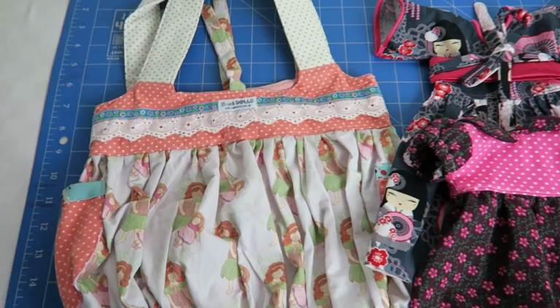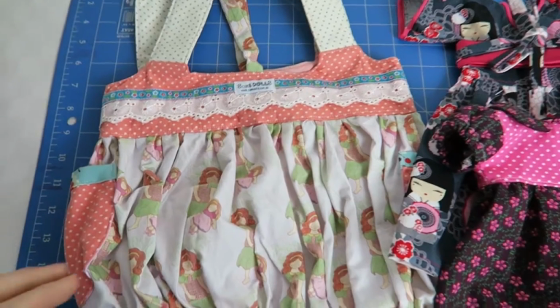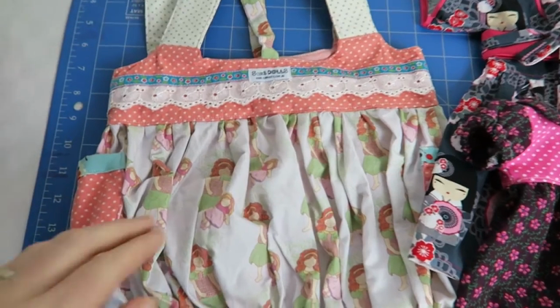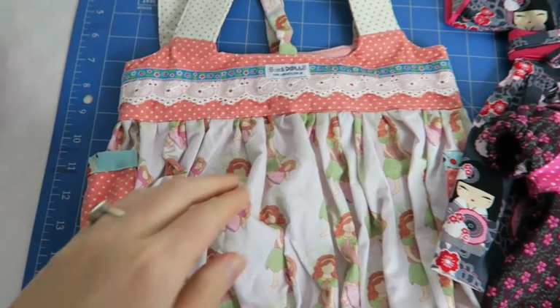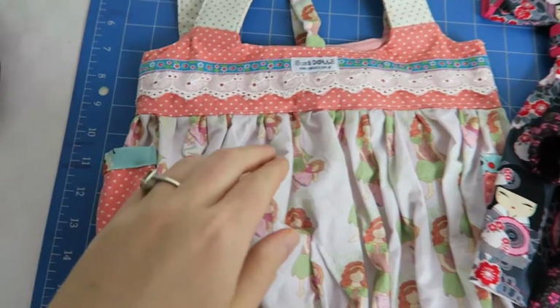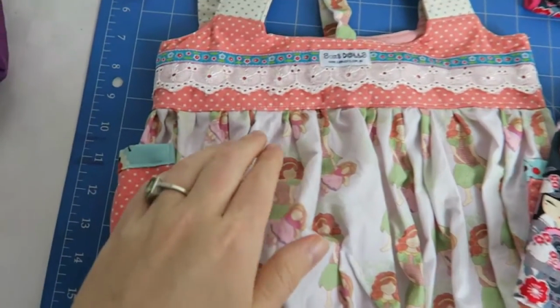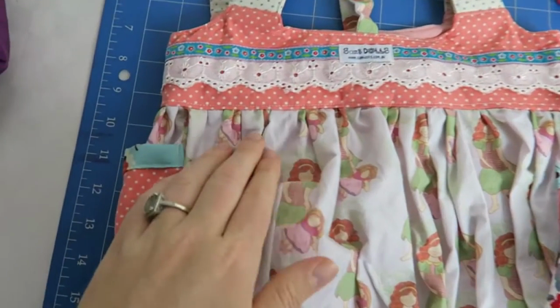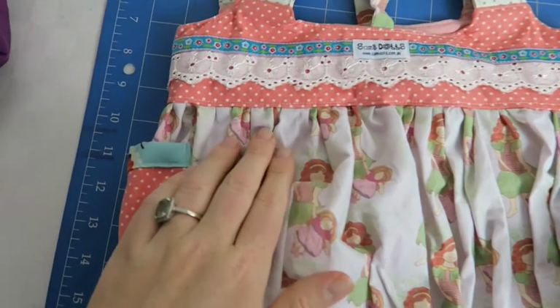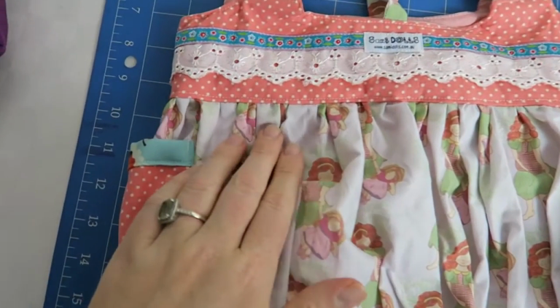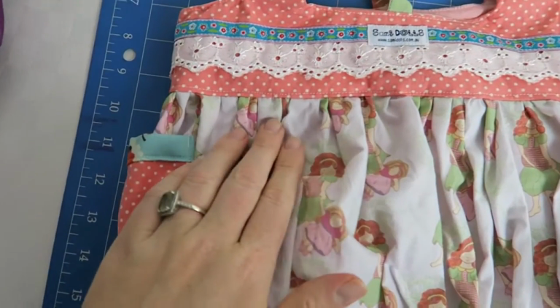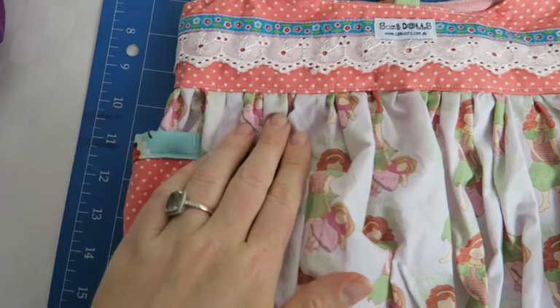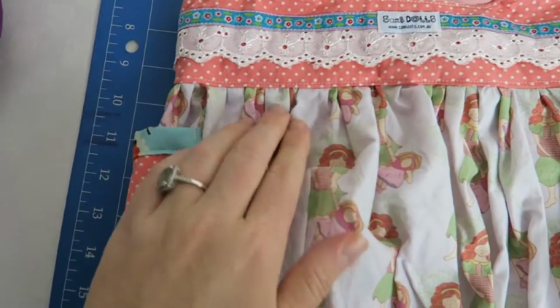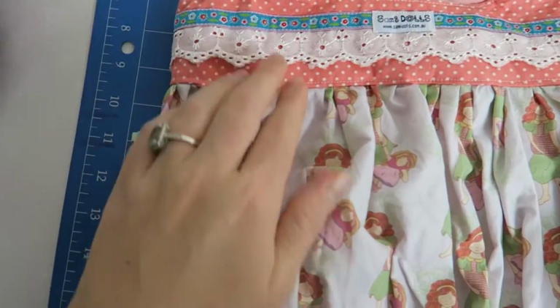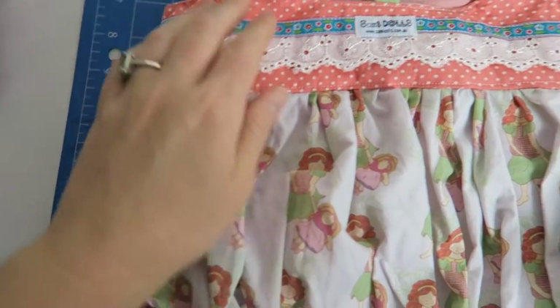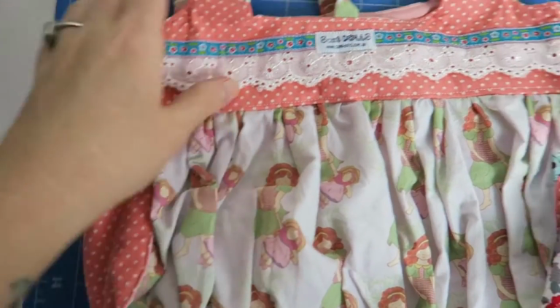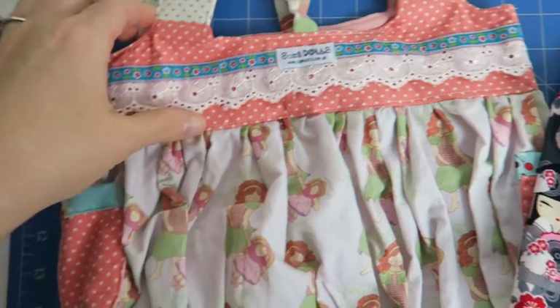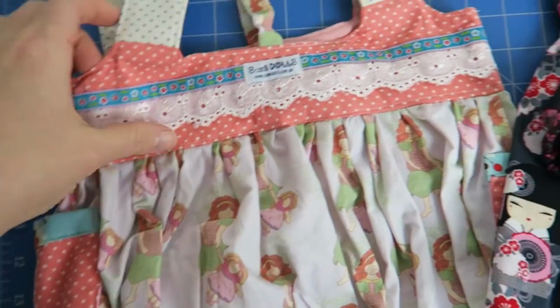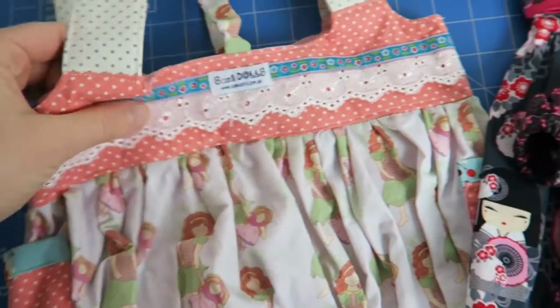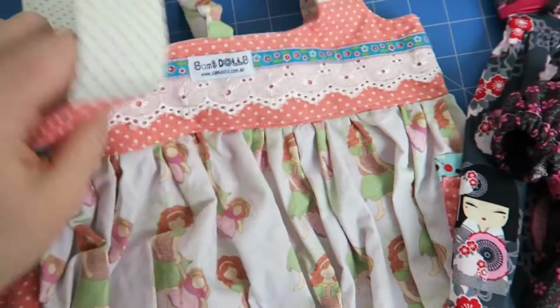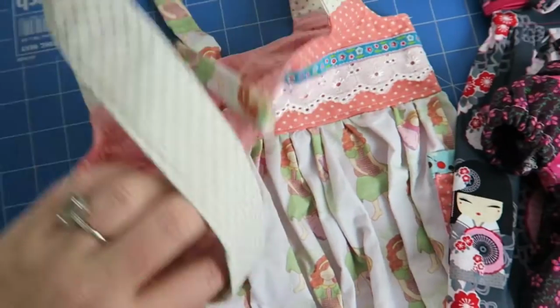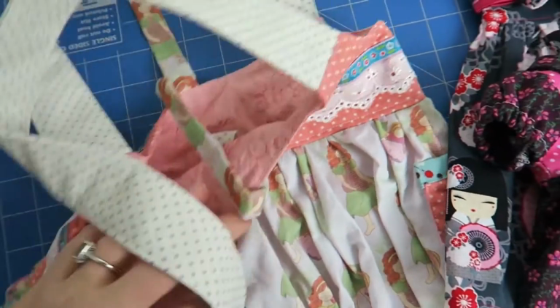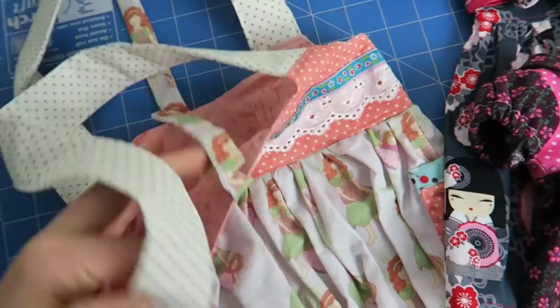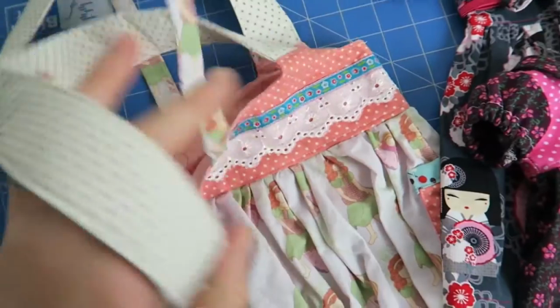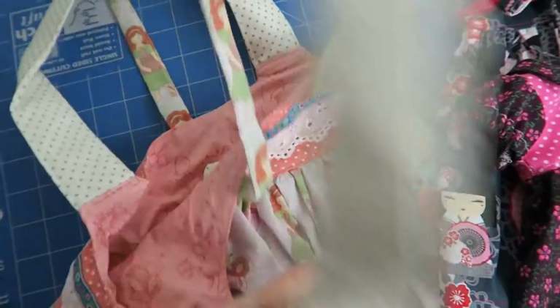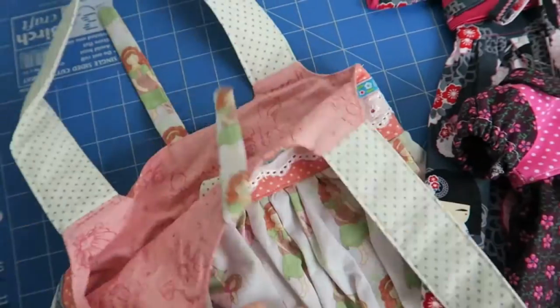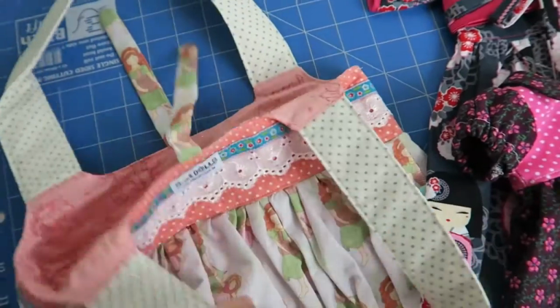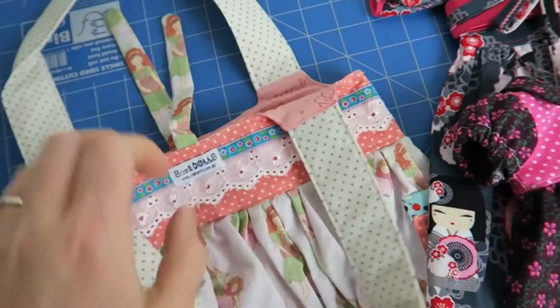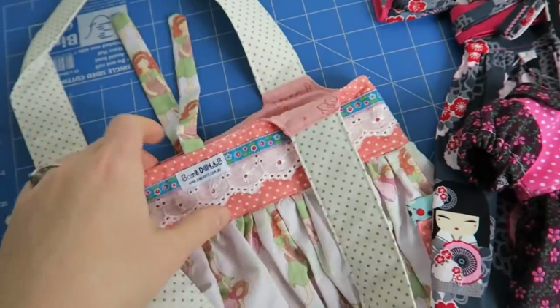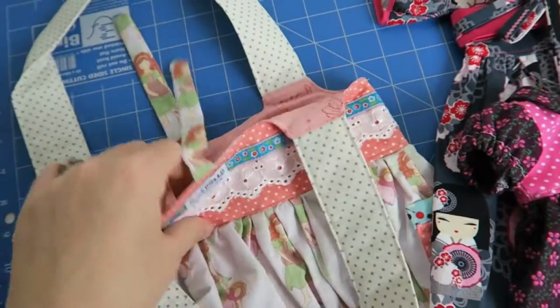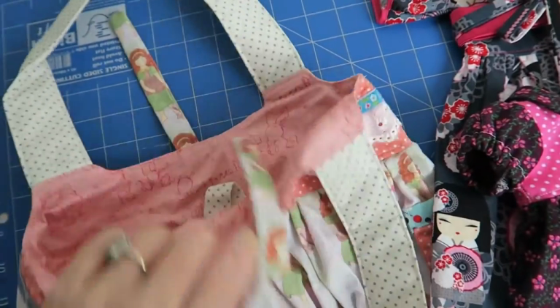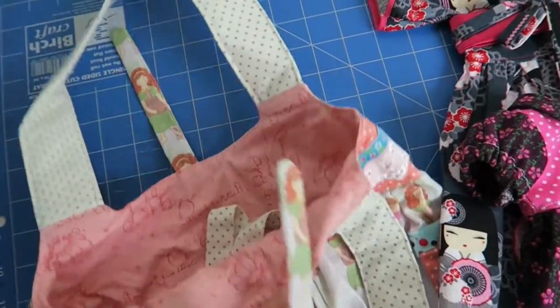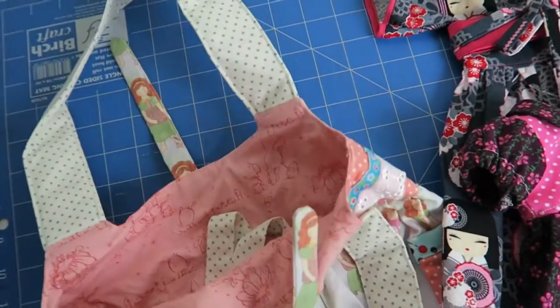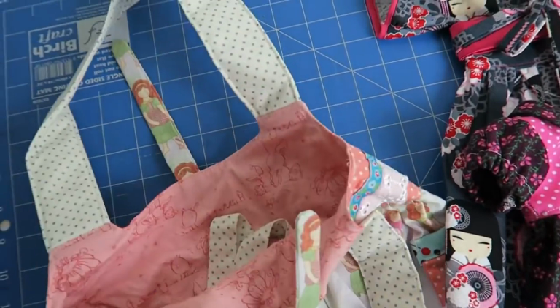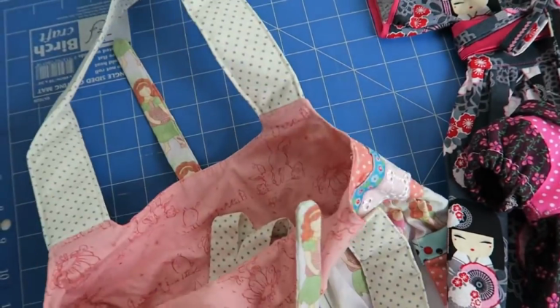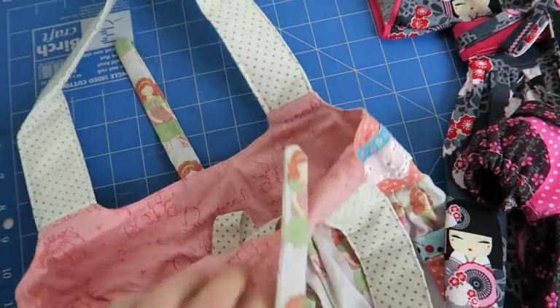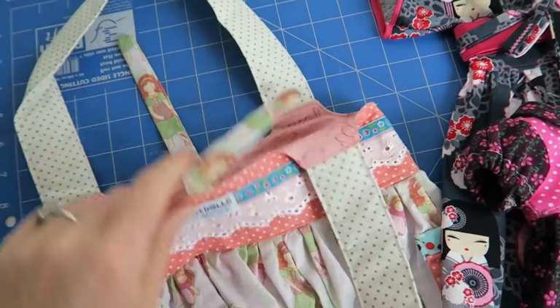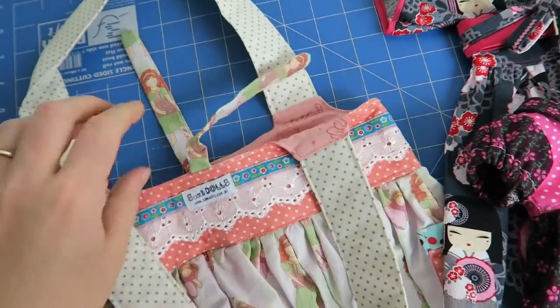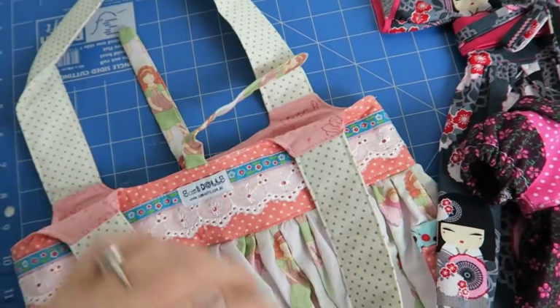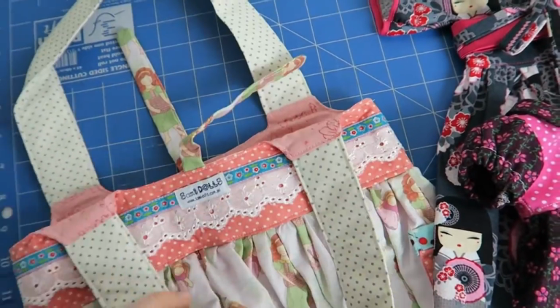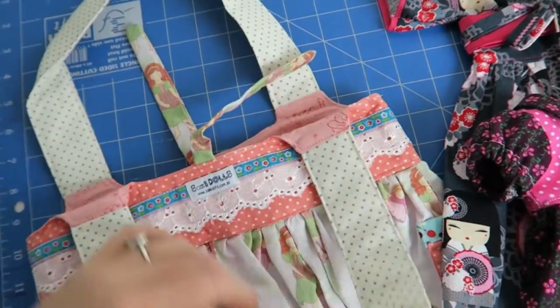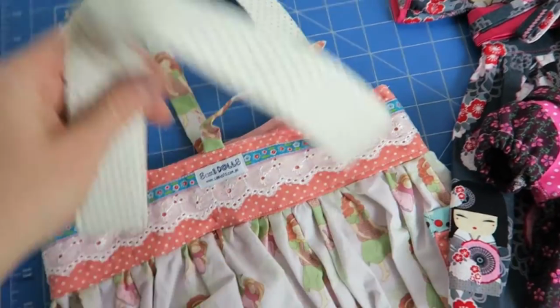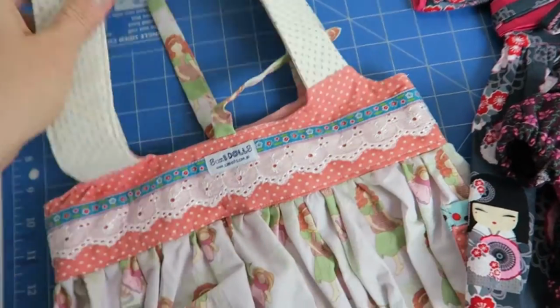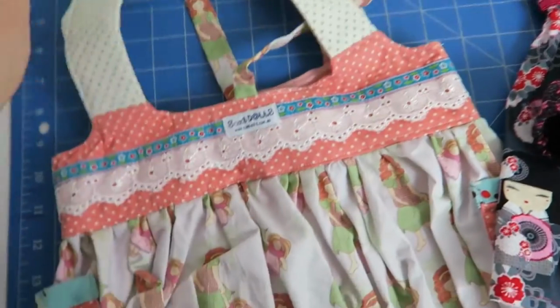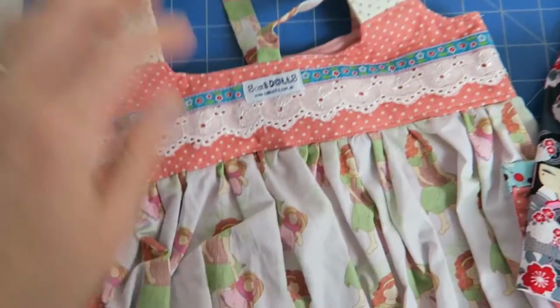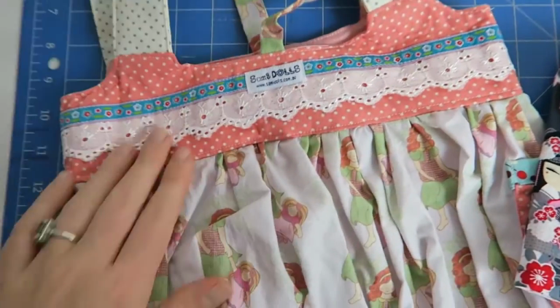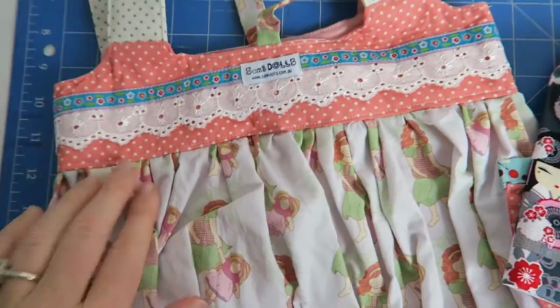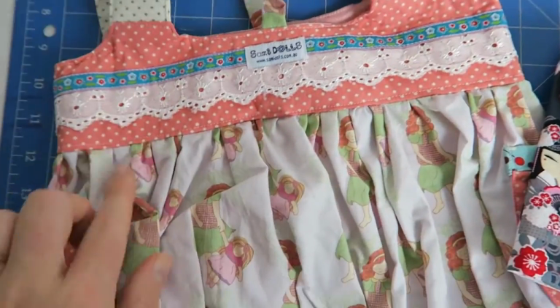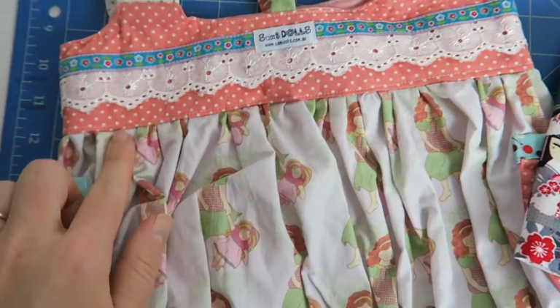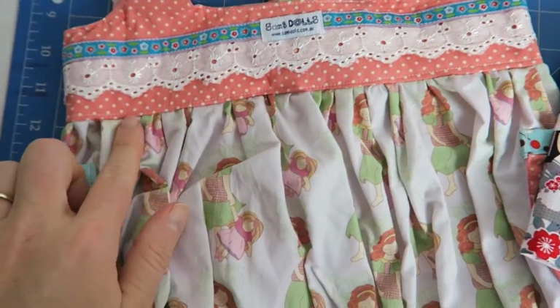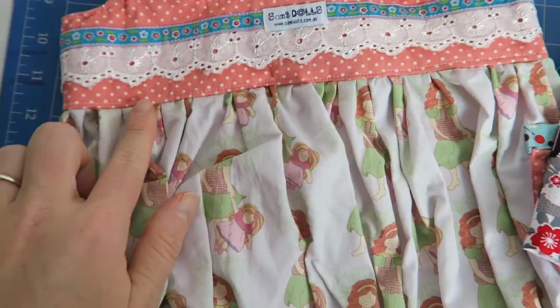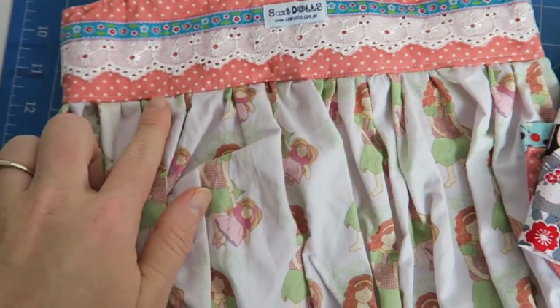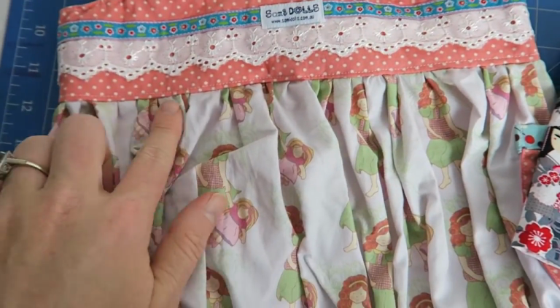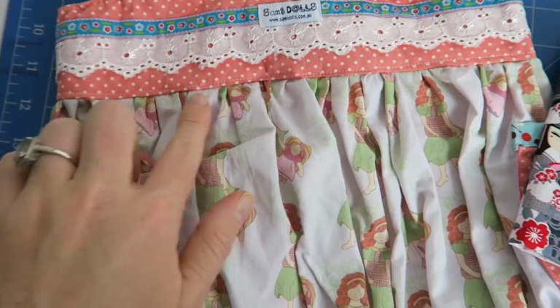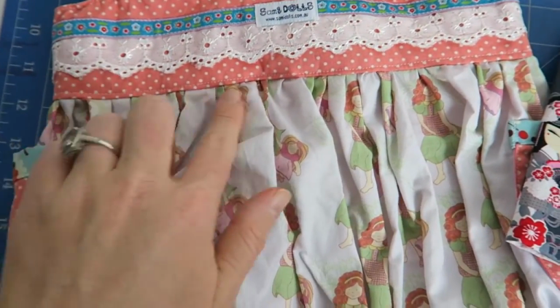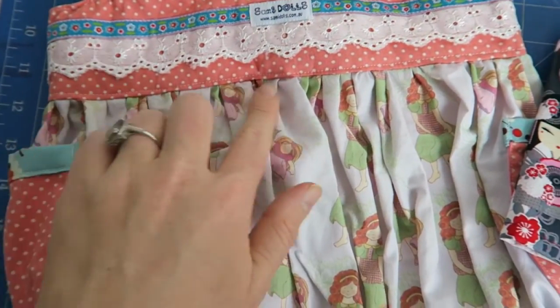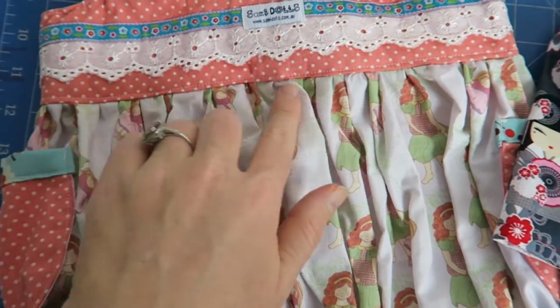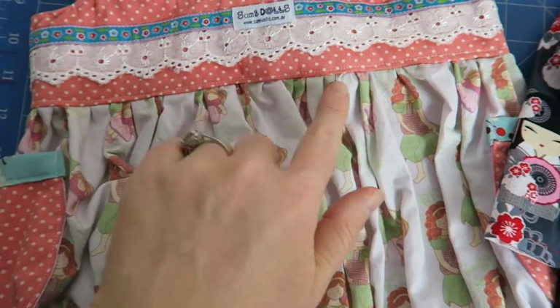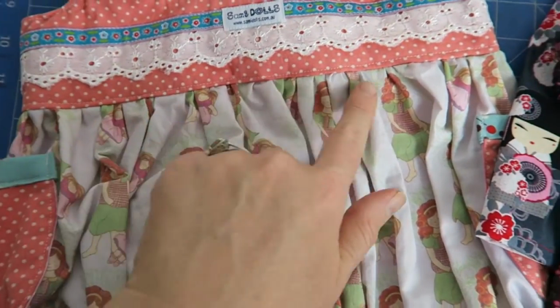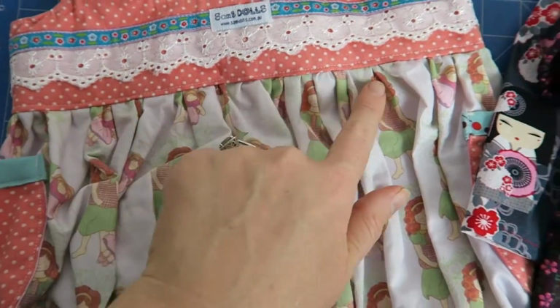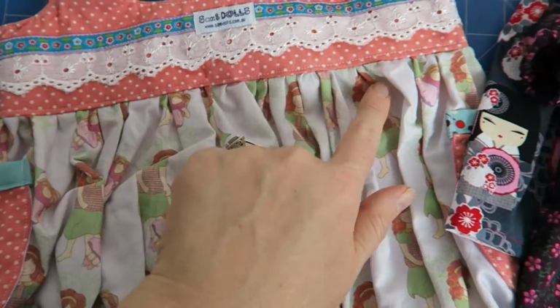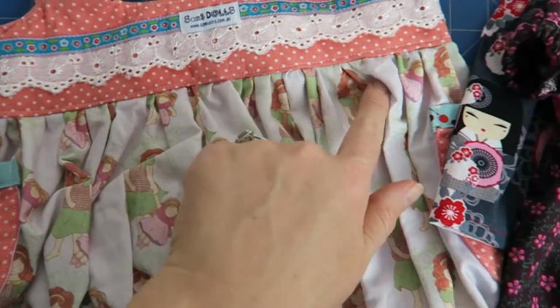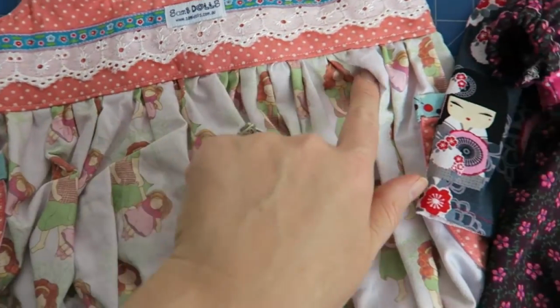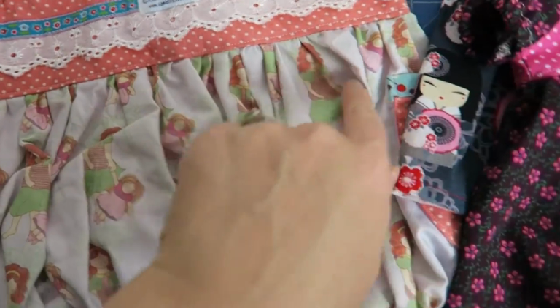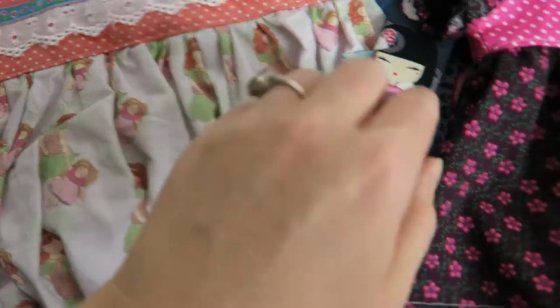In this video we're going to have a look at top stitching and under stitching. In the first part we're going to cover top stitching and later the under stitching.